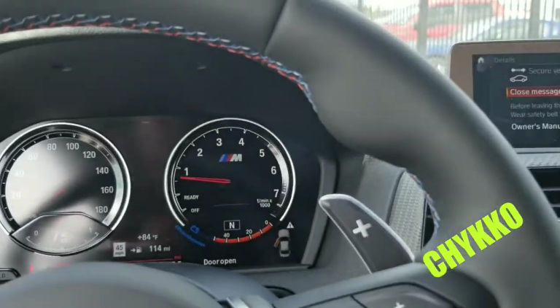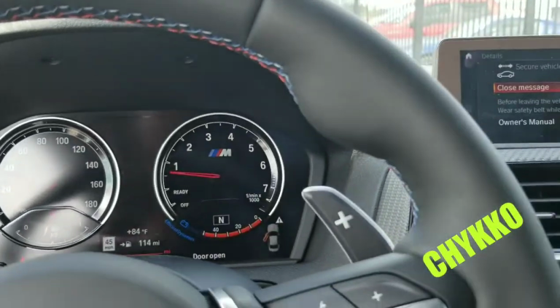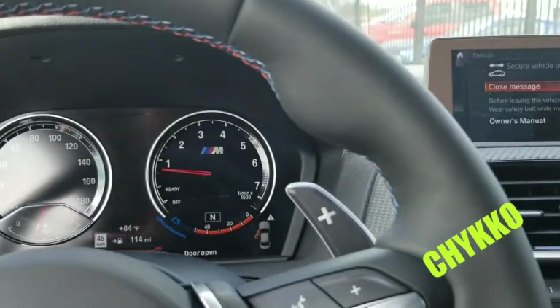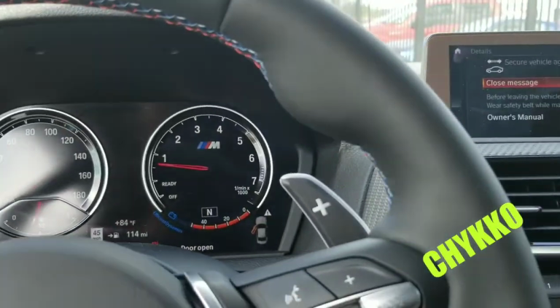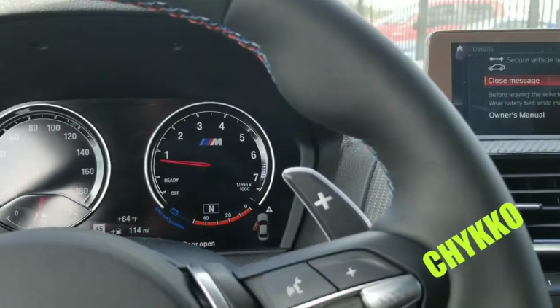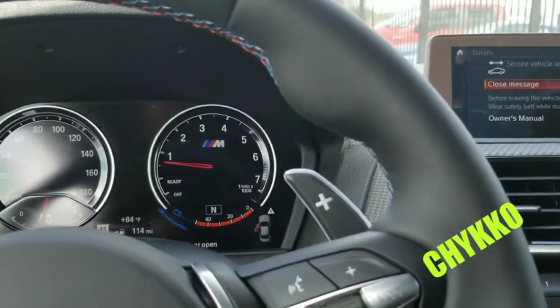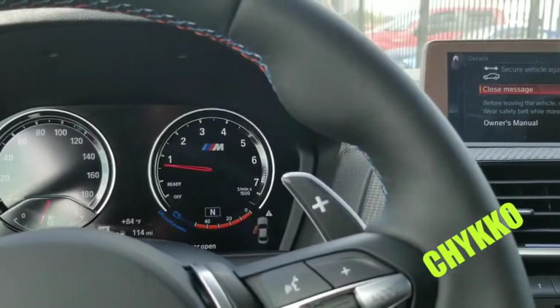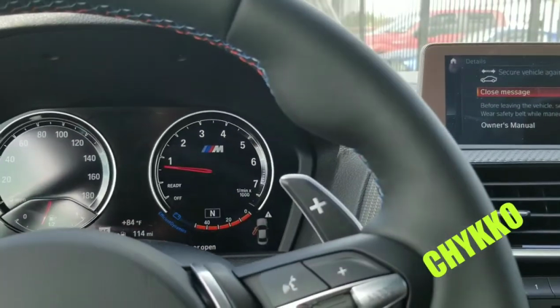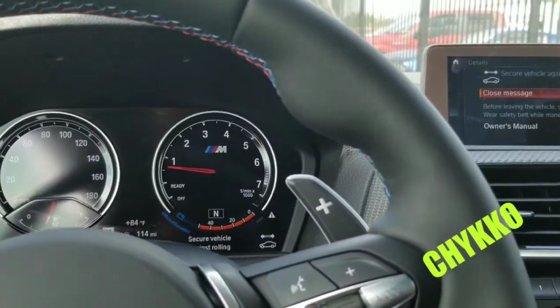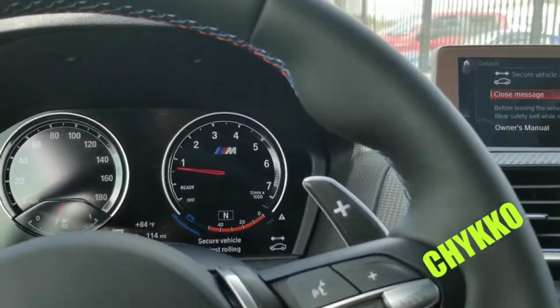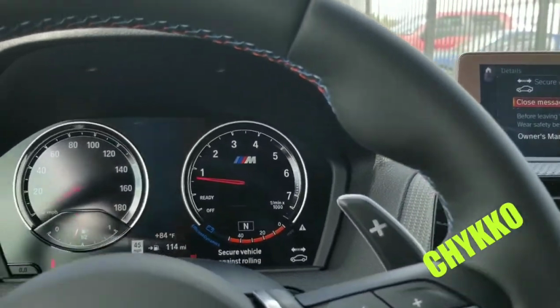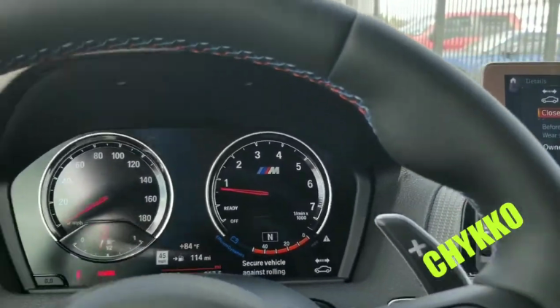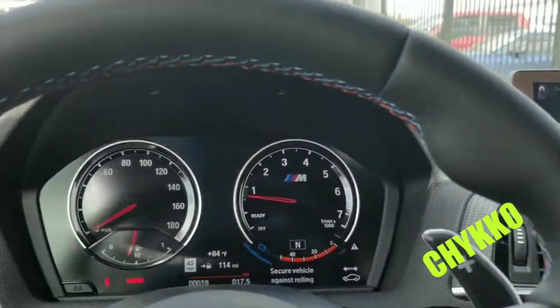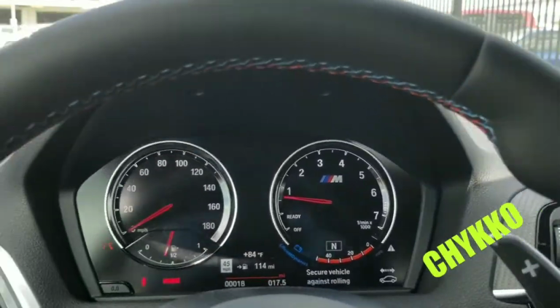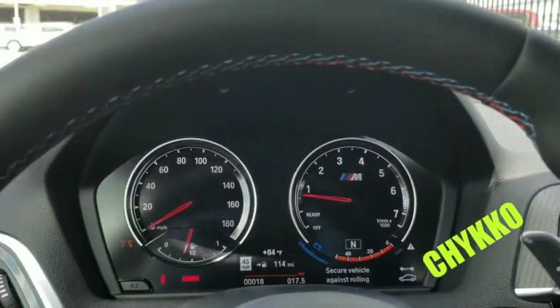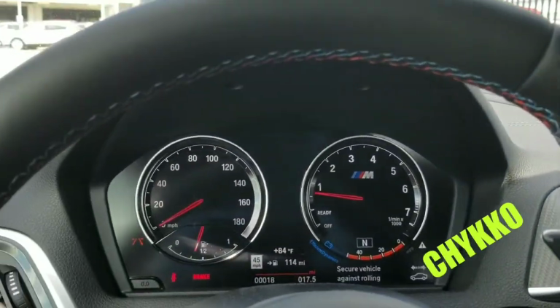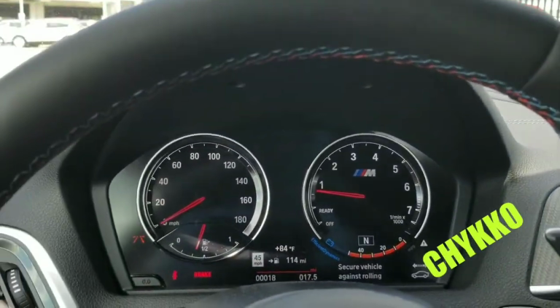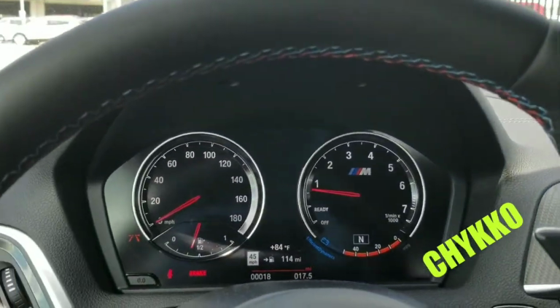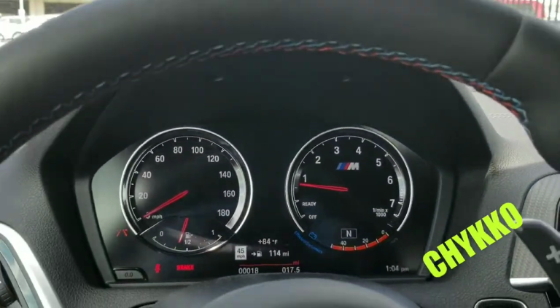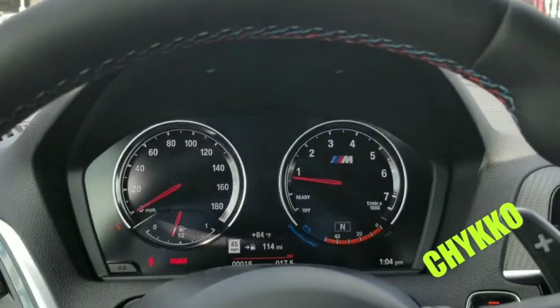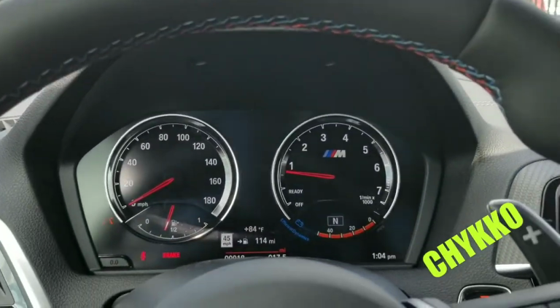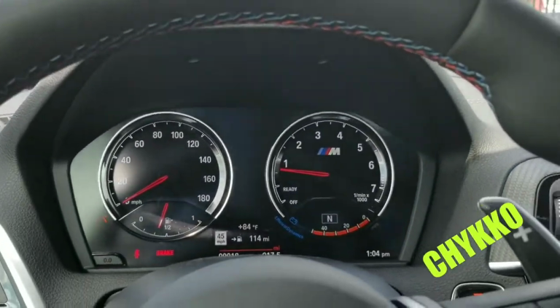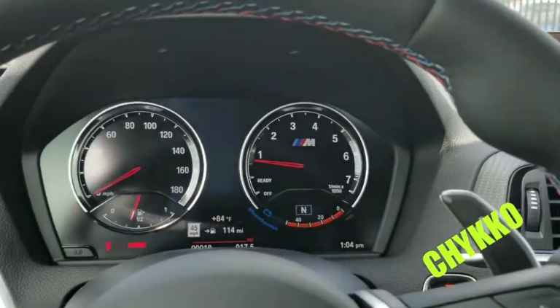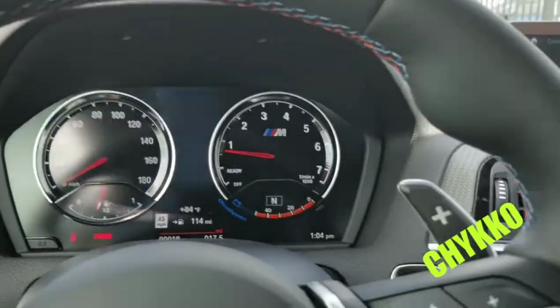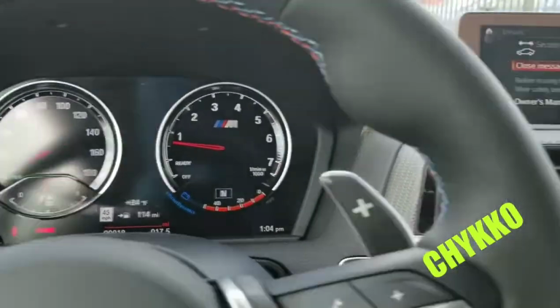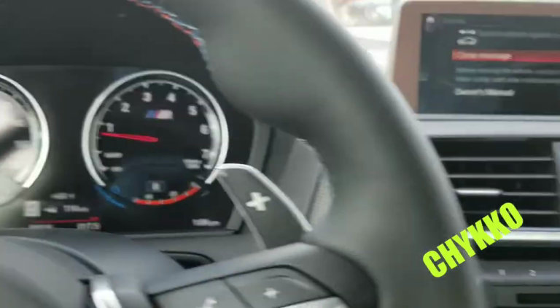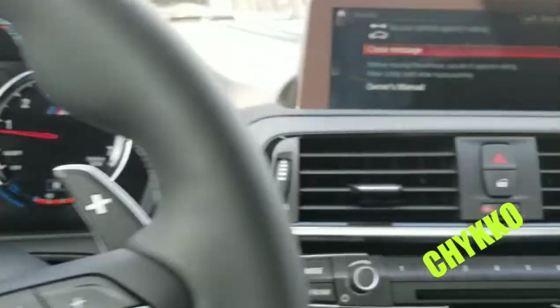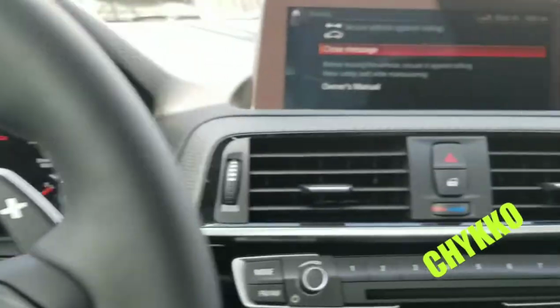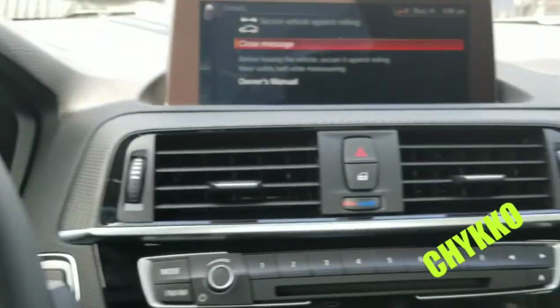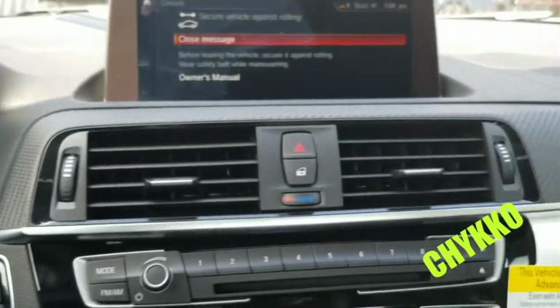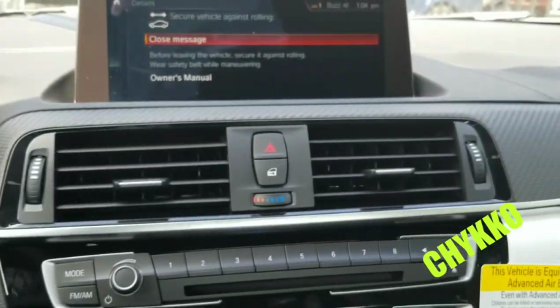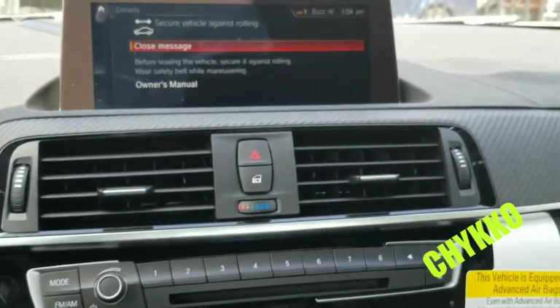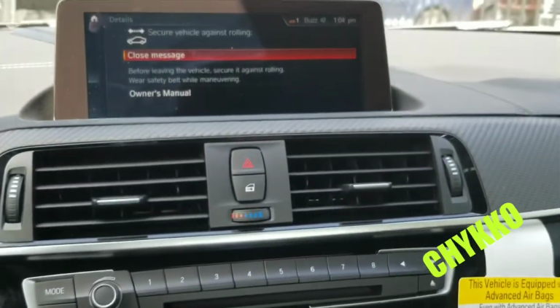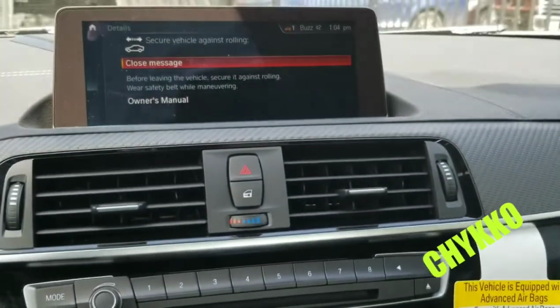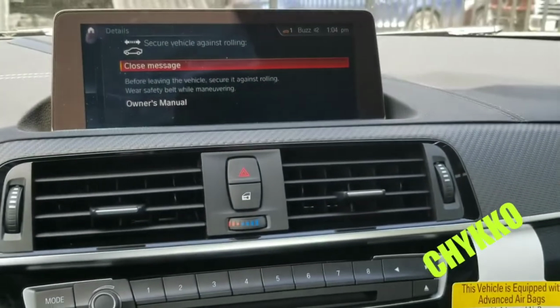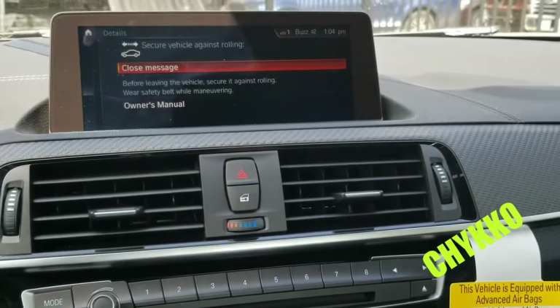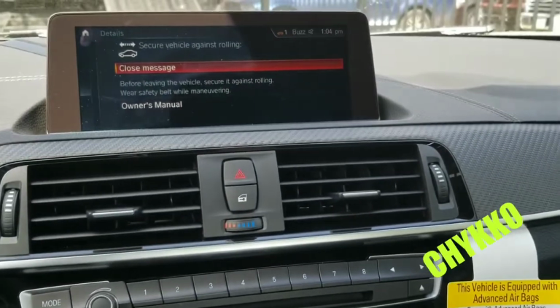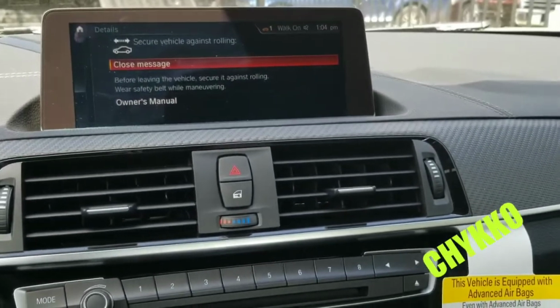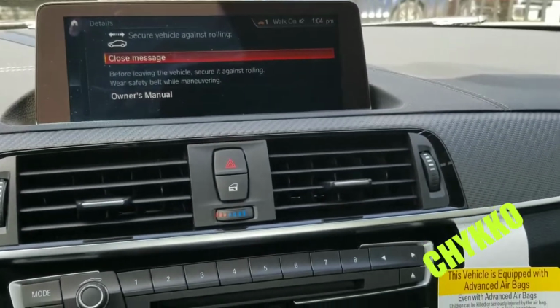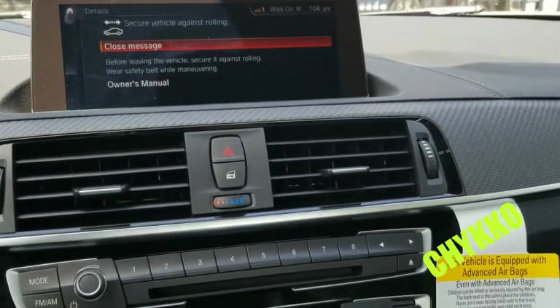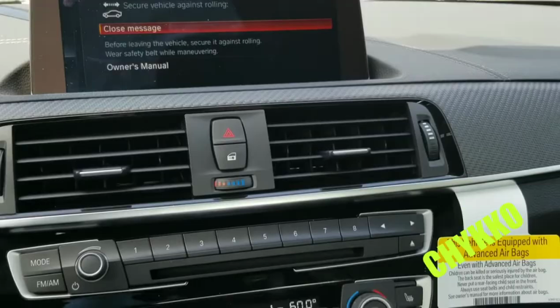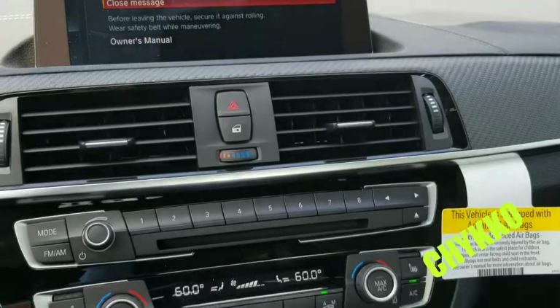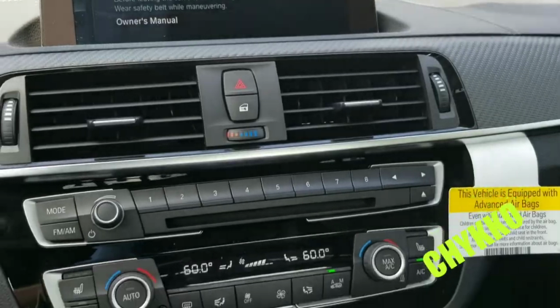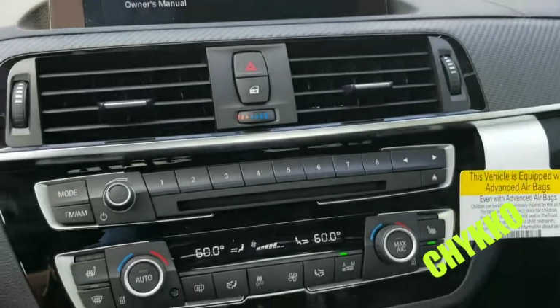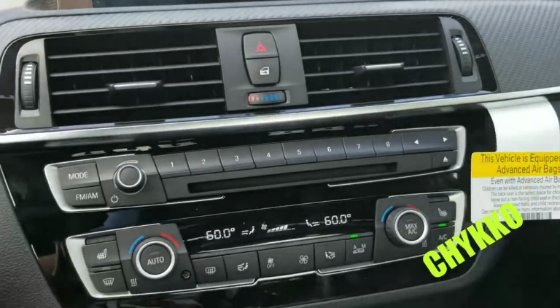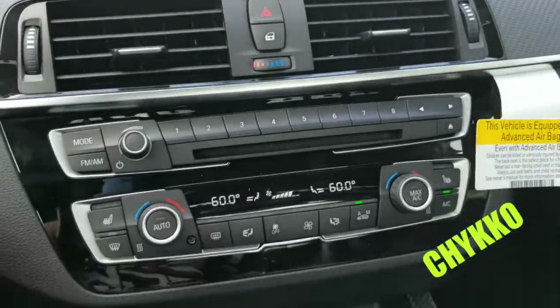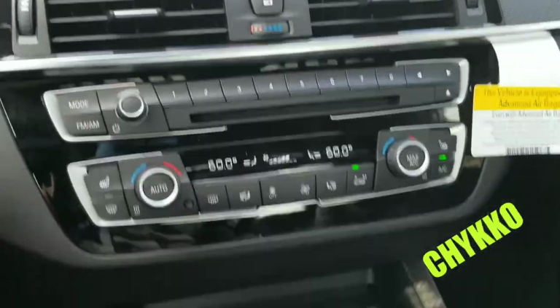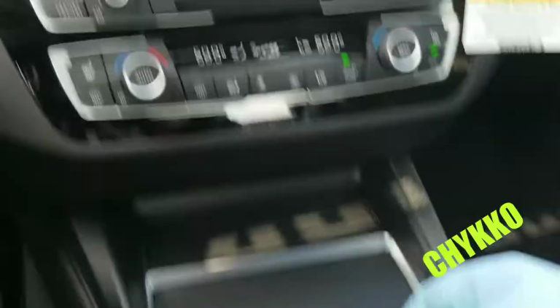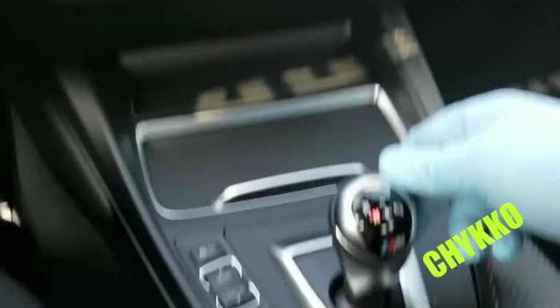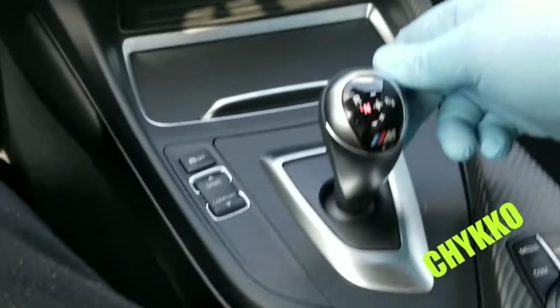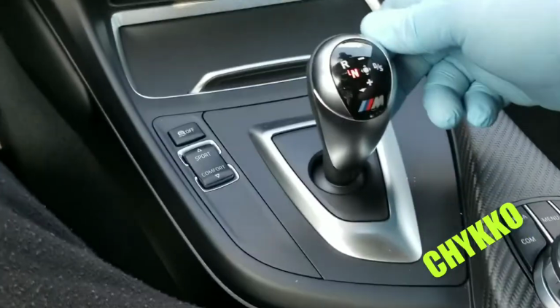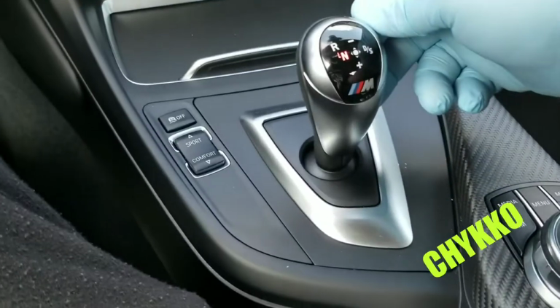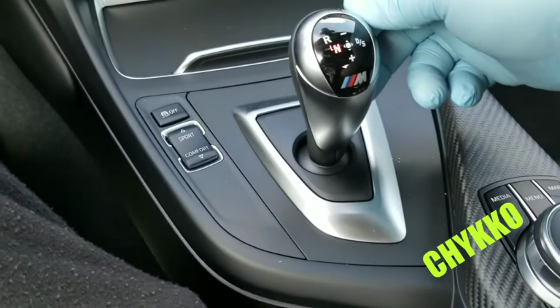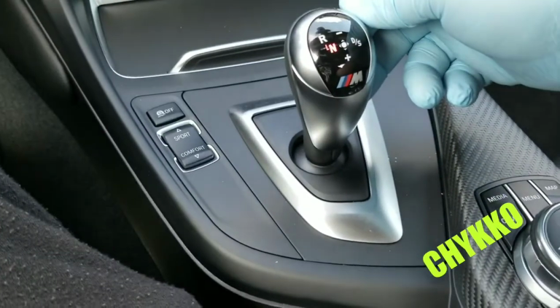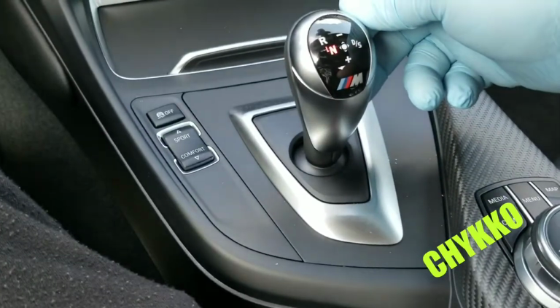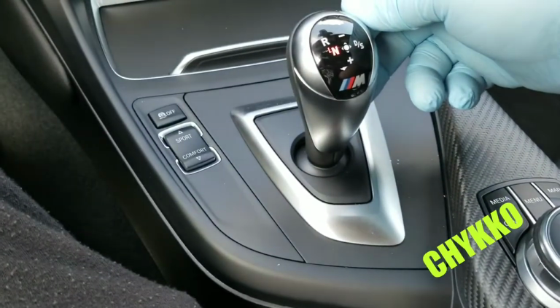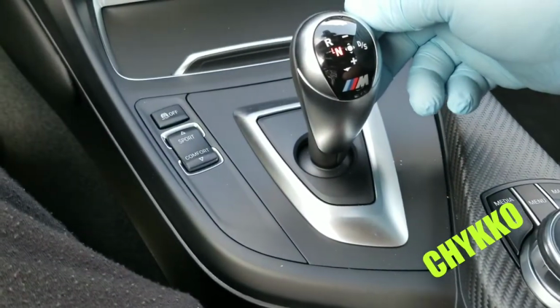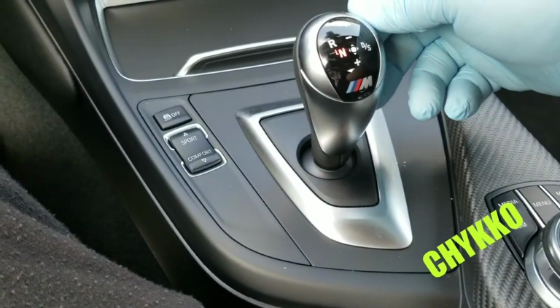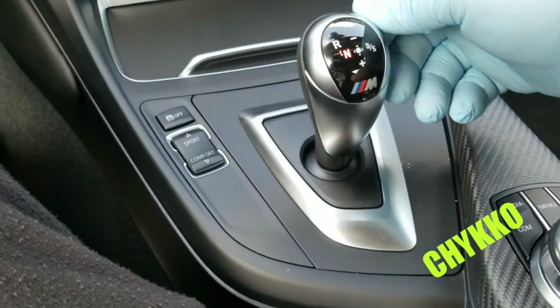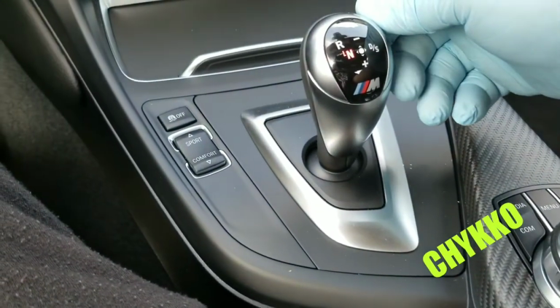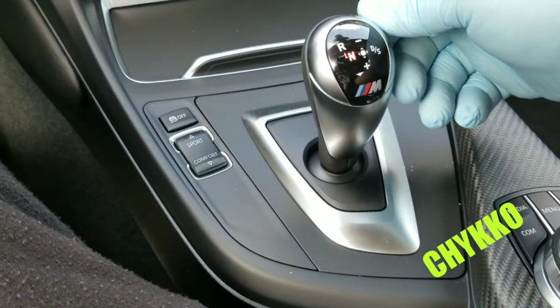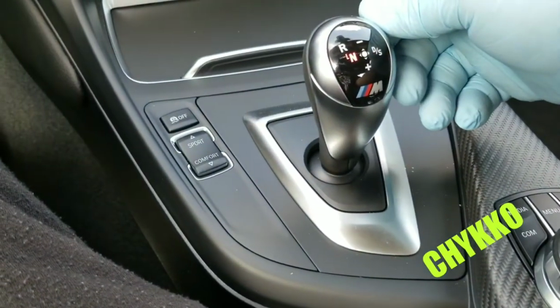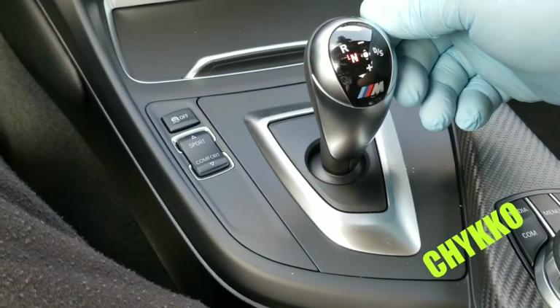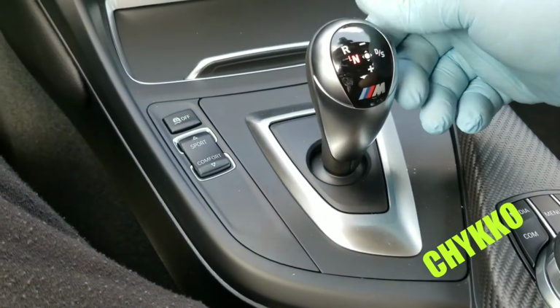Check out this interior for the M2 — it's super nice, super cool. Even the stick is nice.